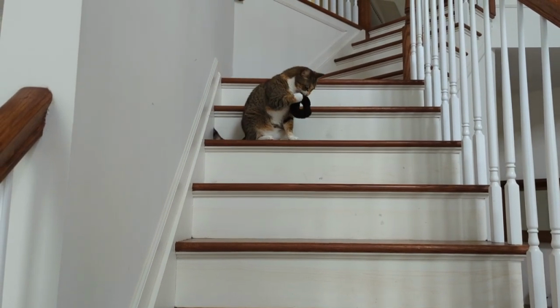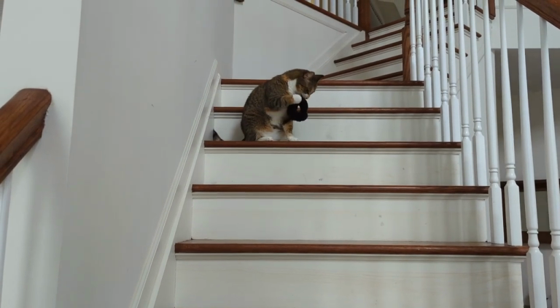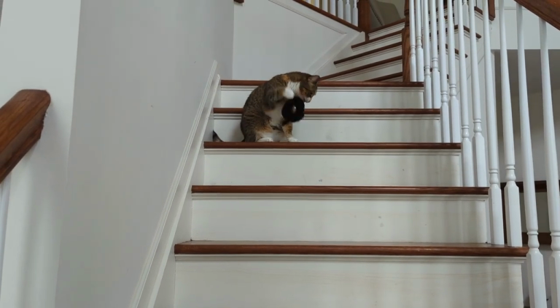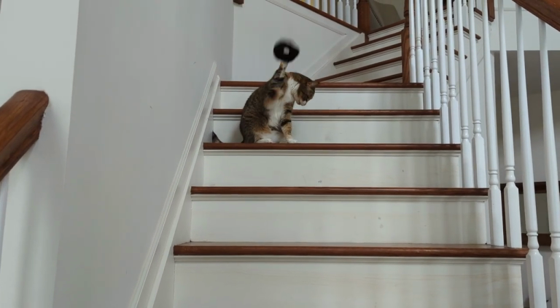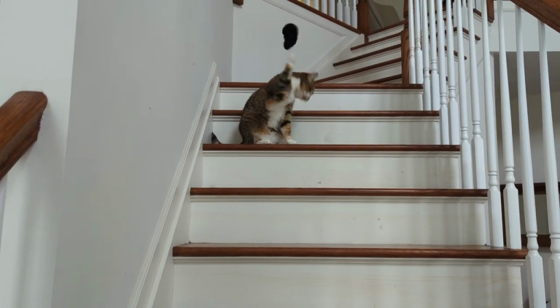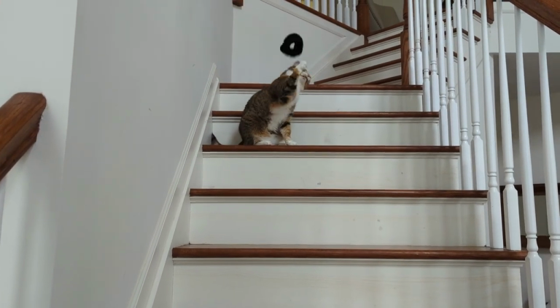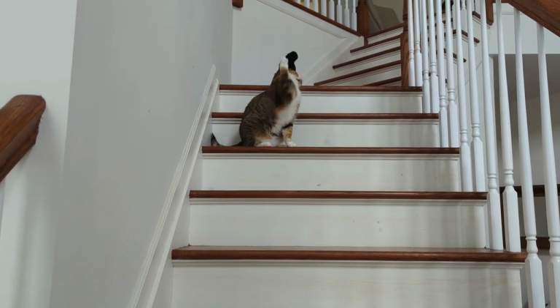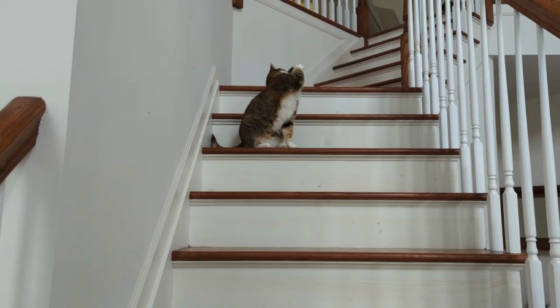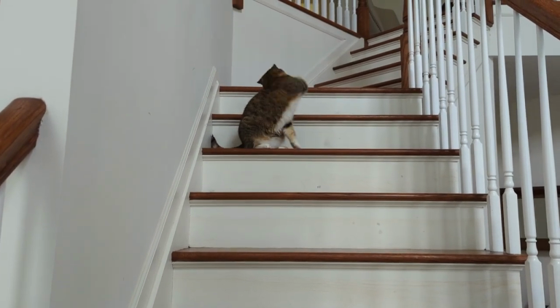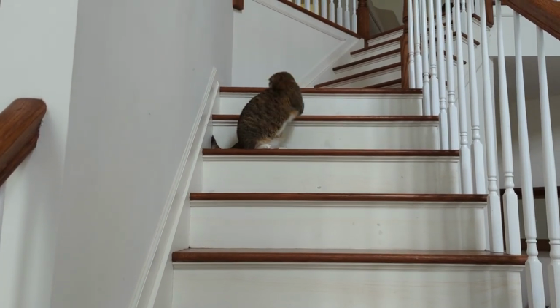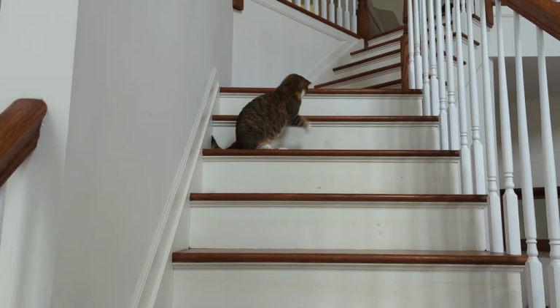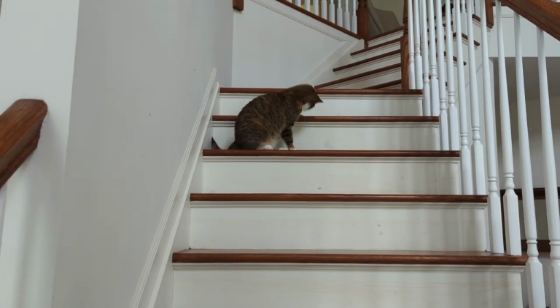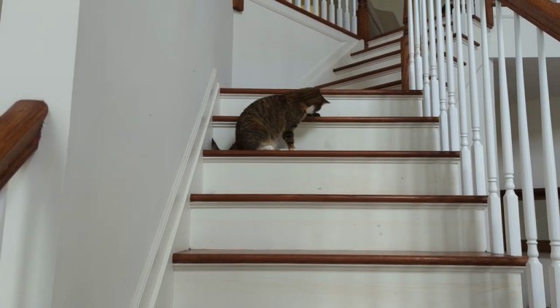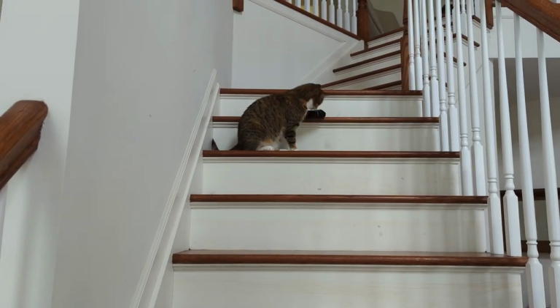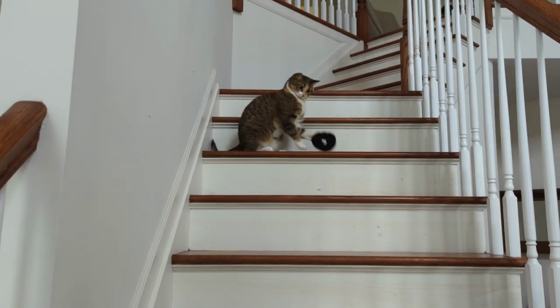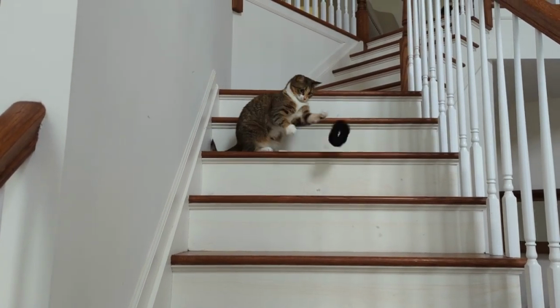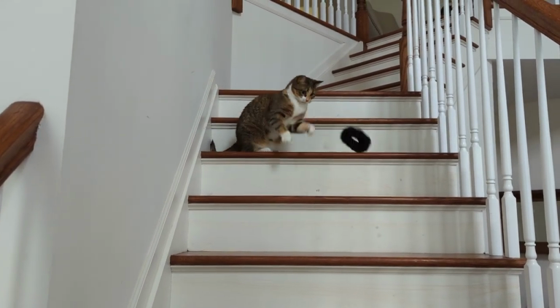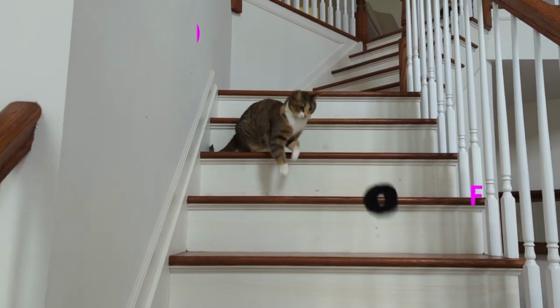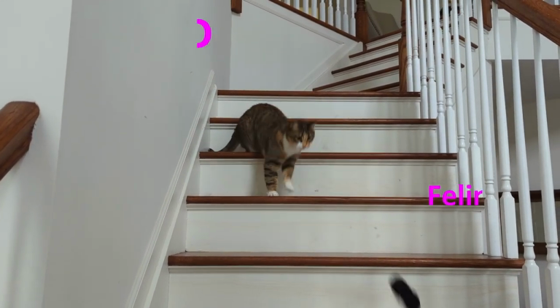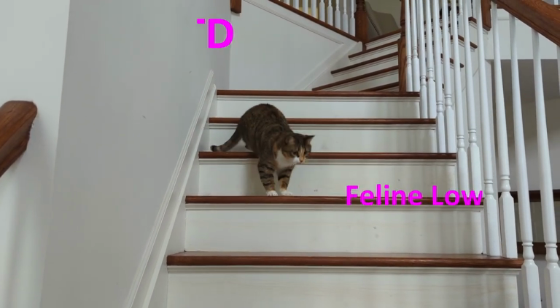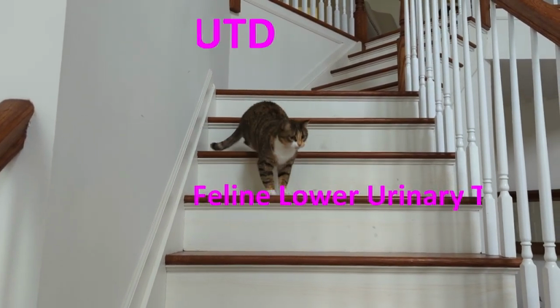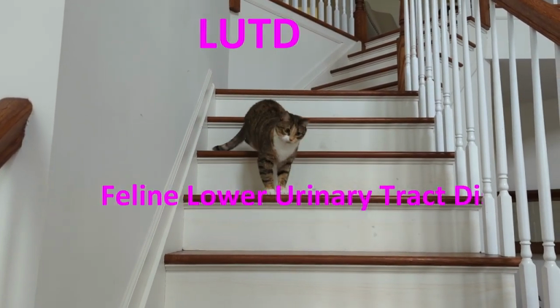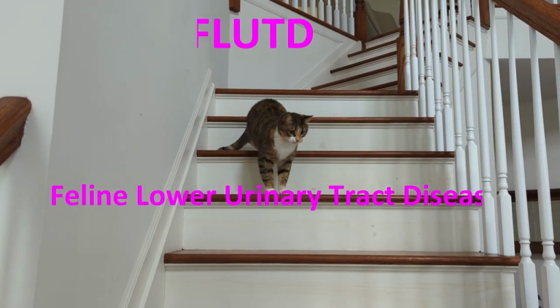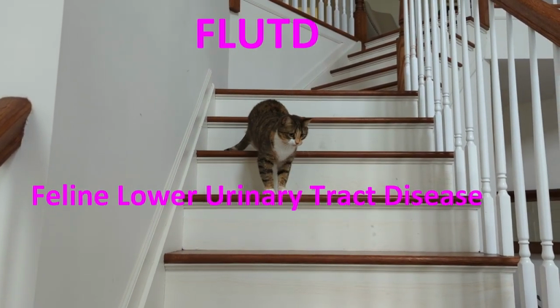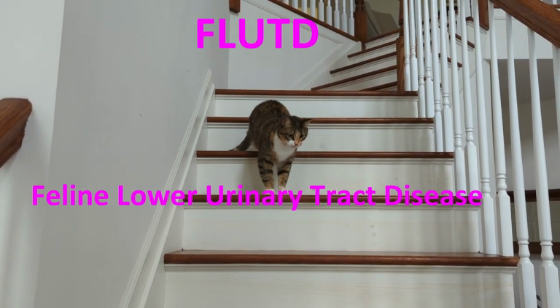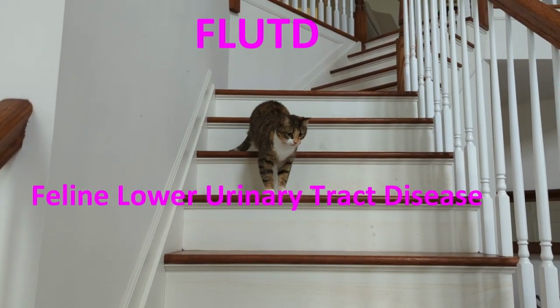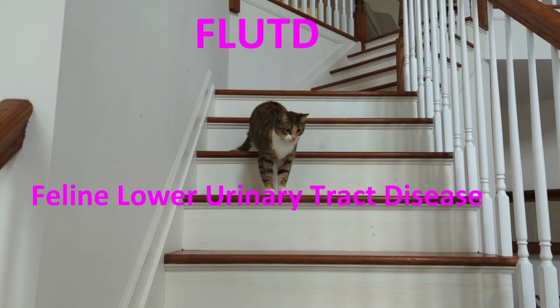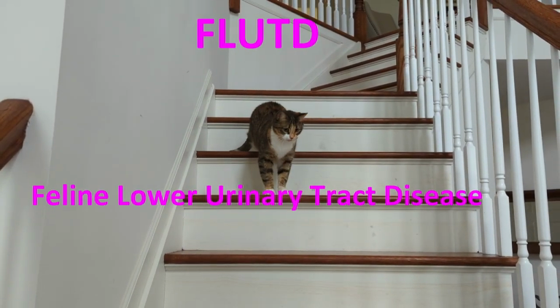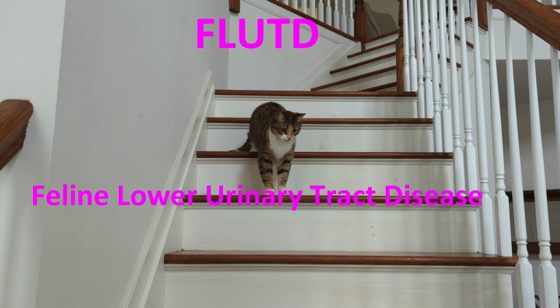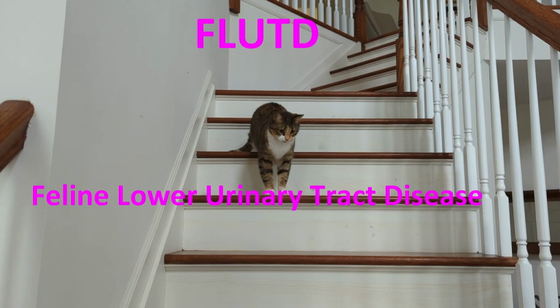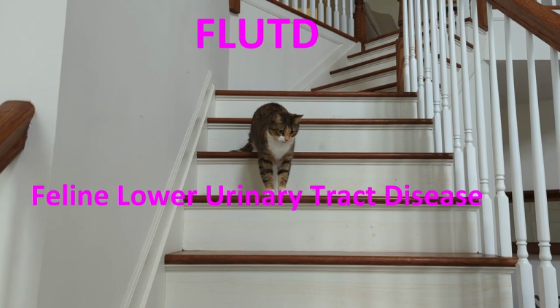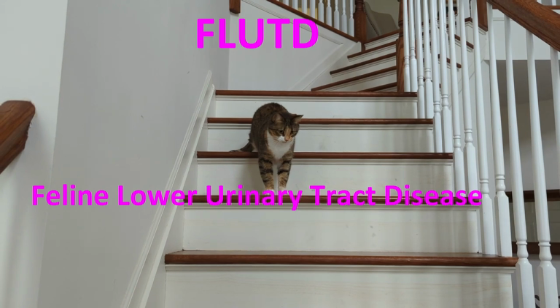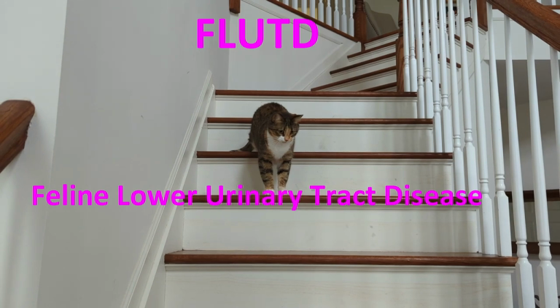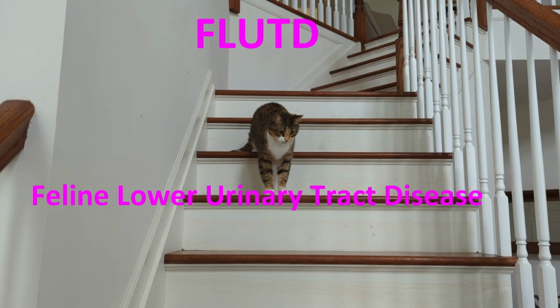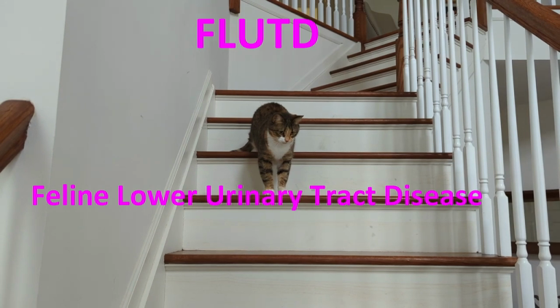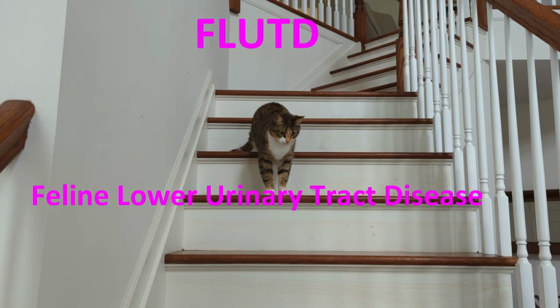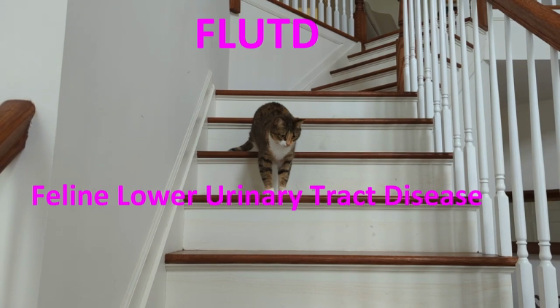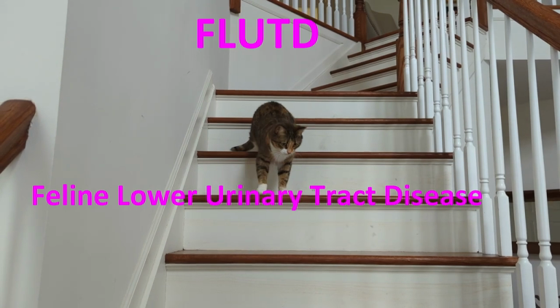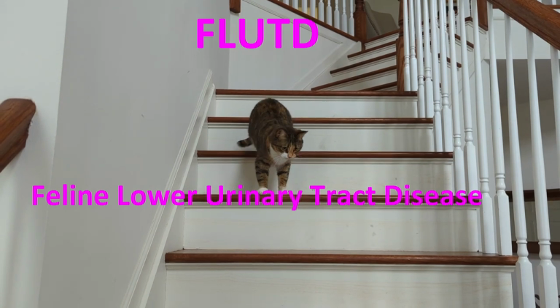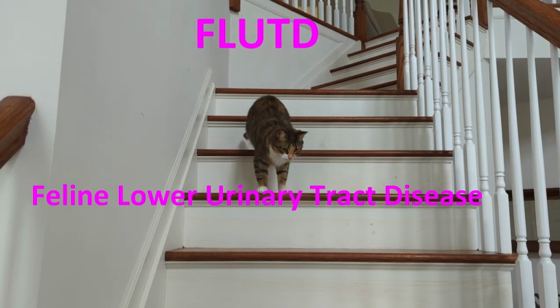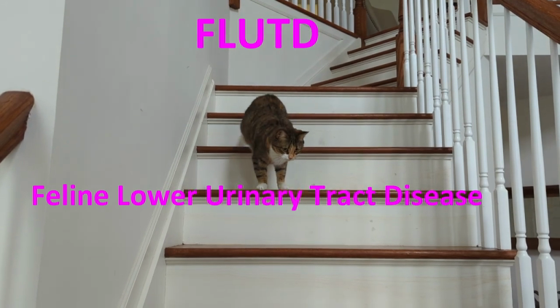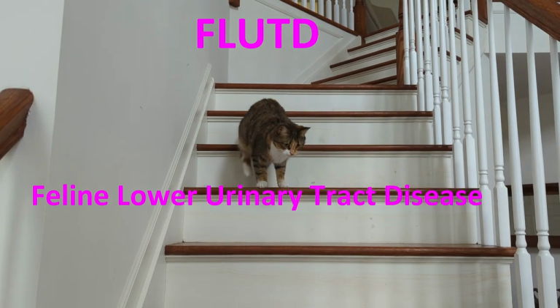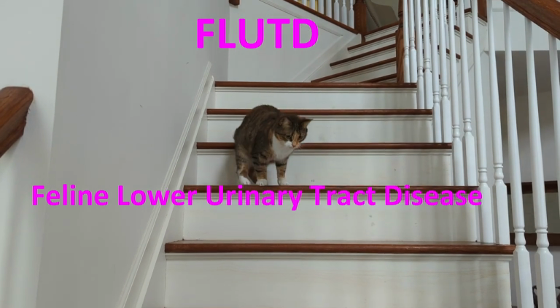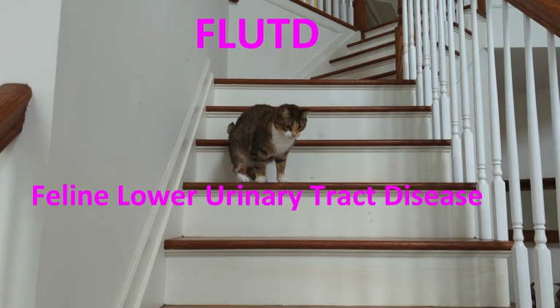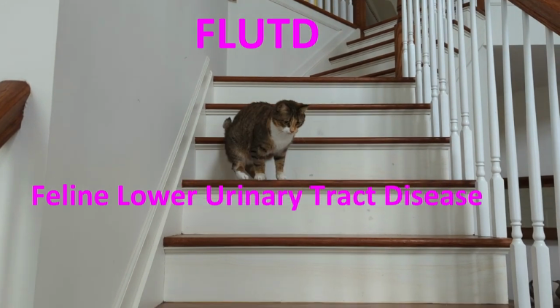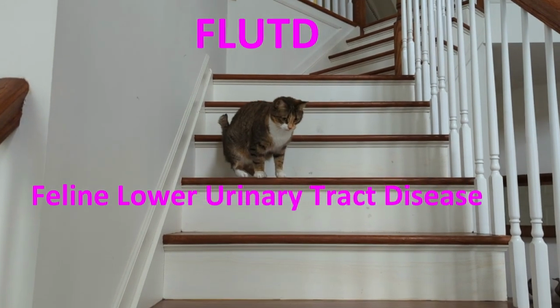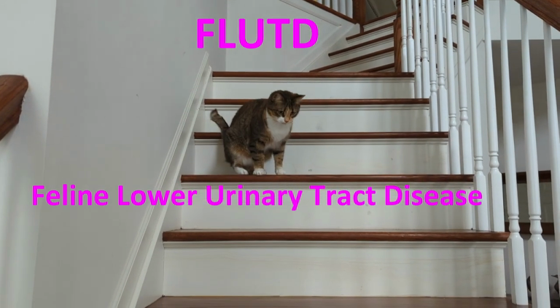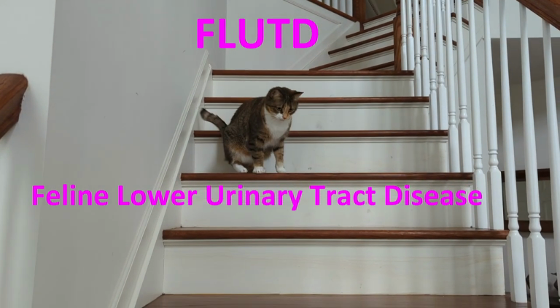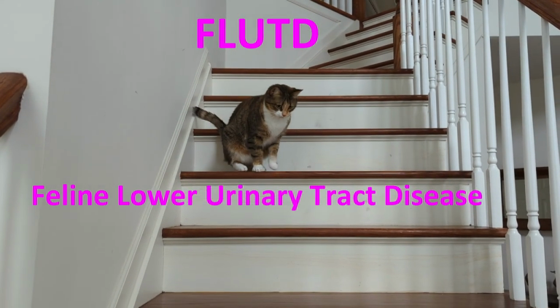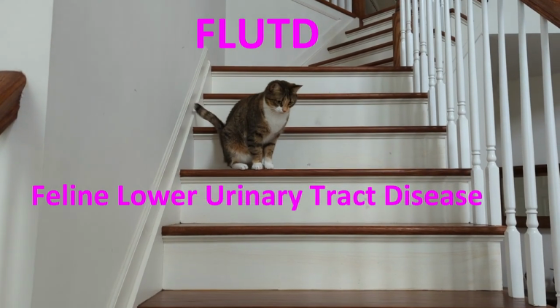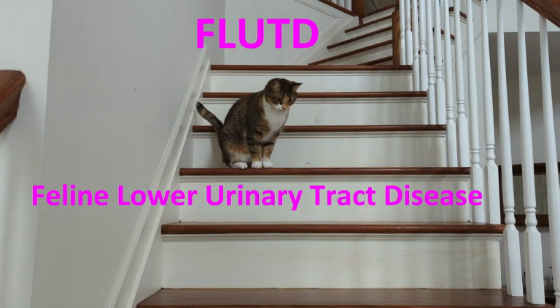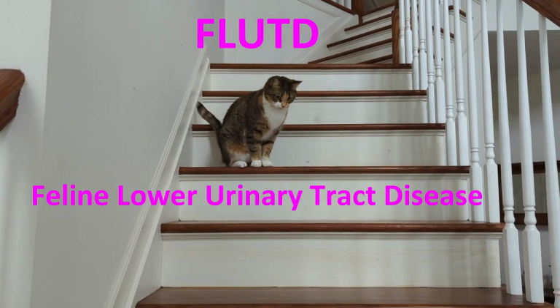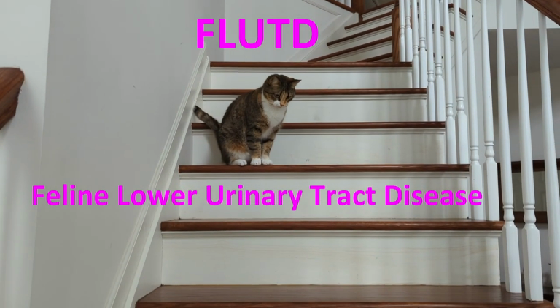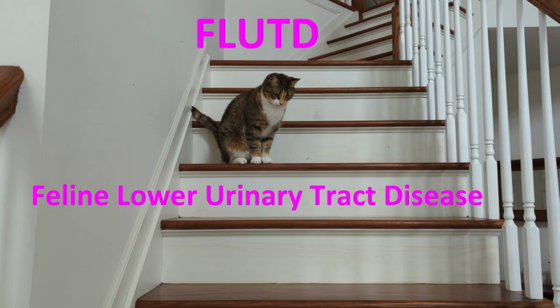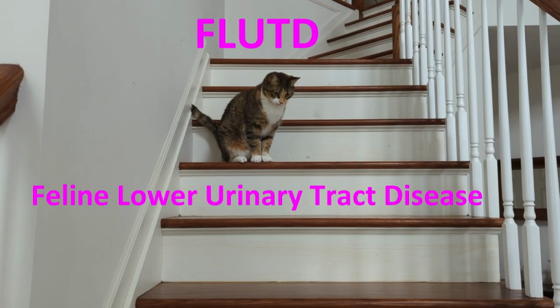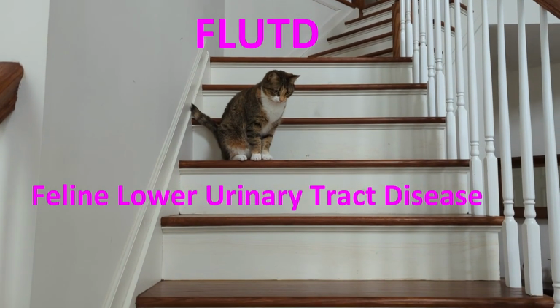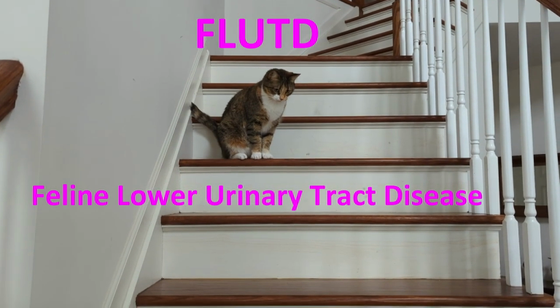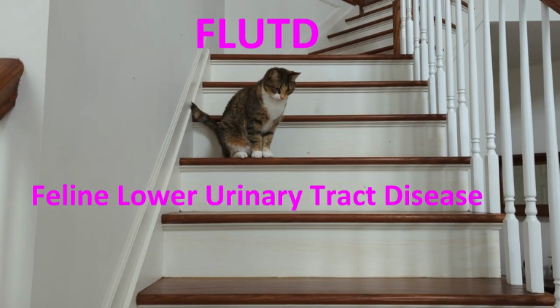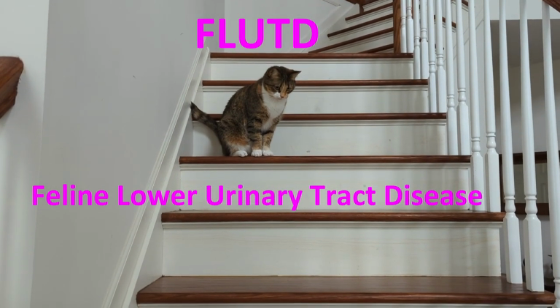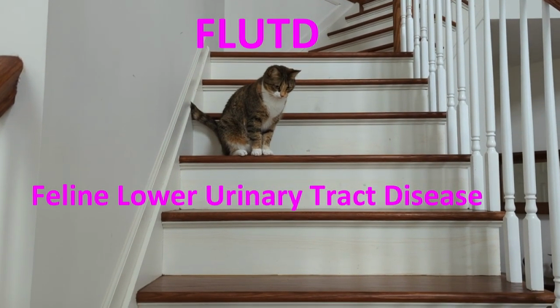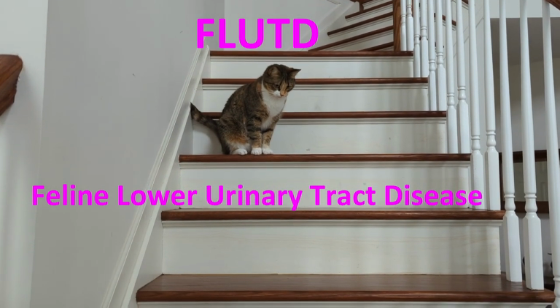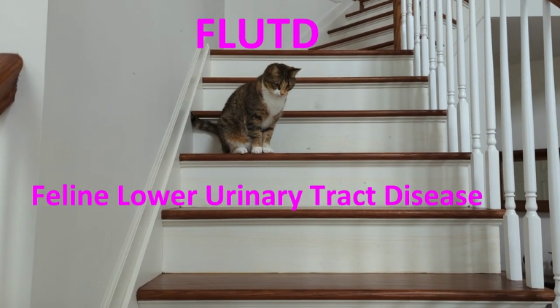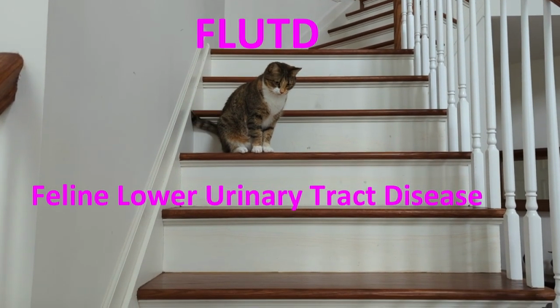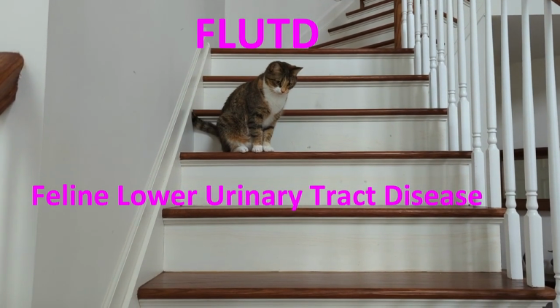Hi guys! So Cleo has been diagnosed with FLUTD, which stands for Feline Lower Urinary Tract Disease.